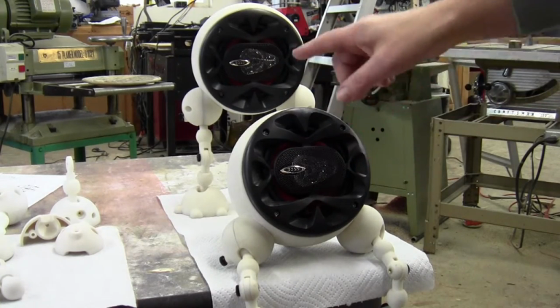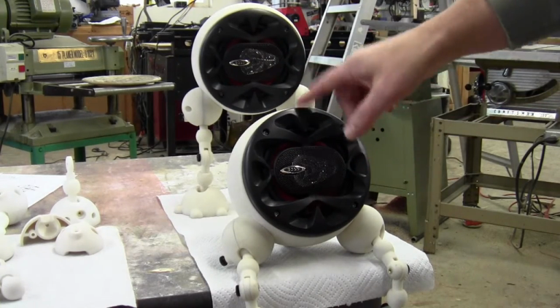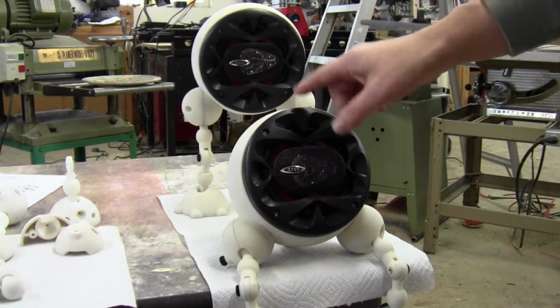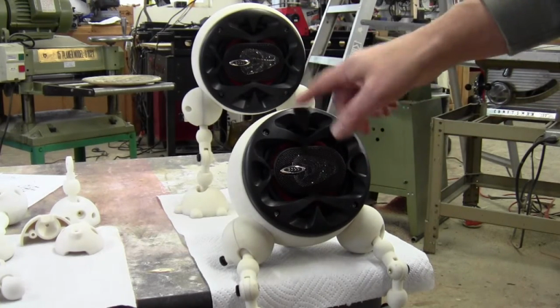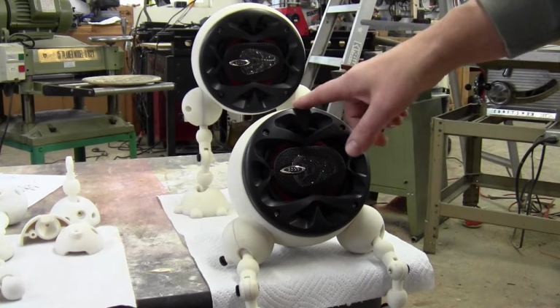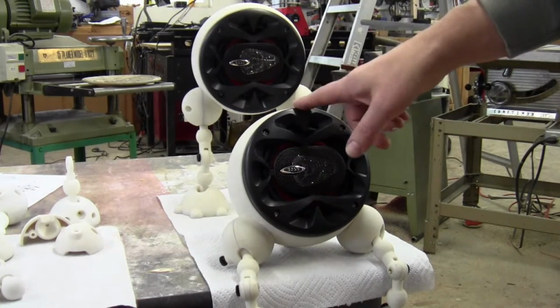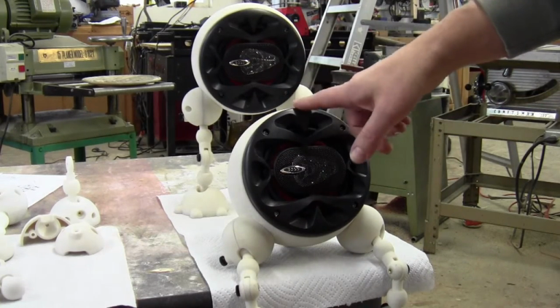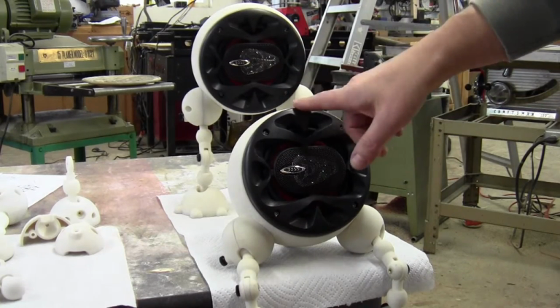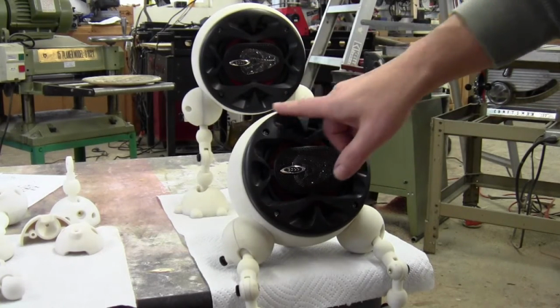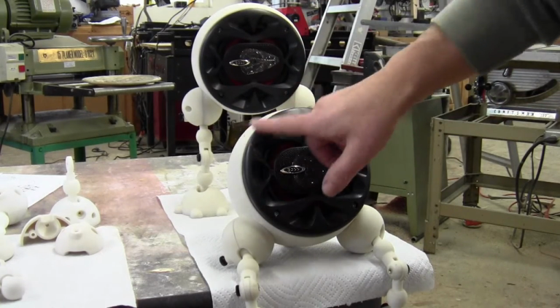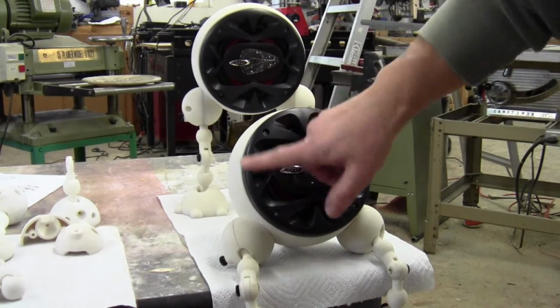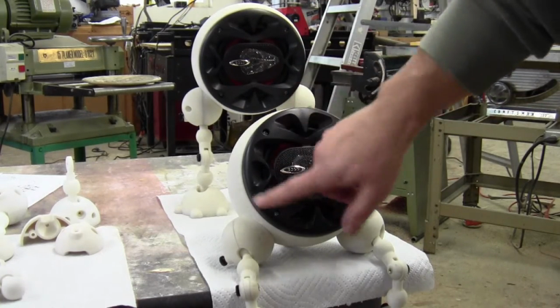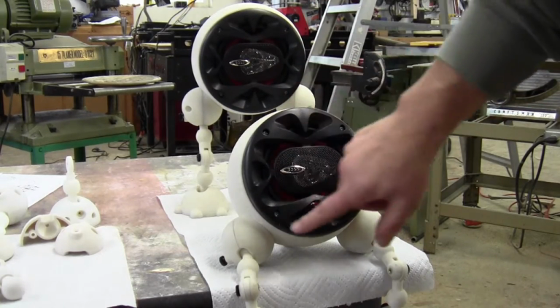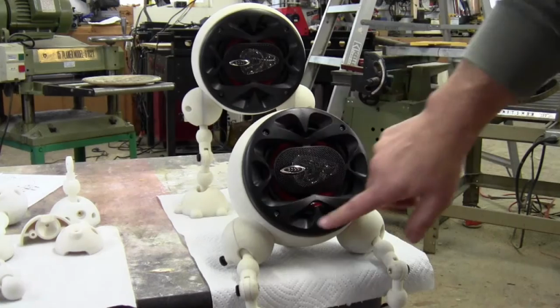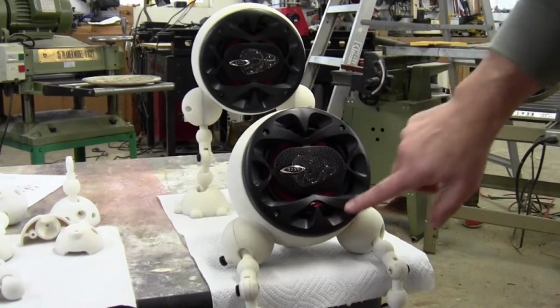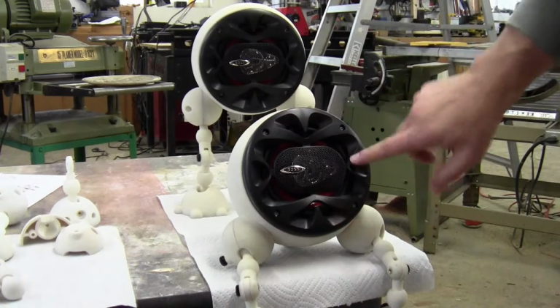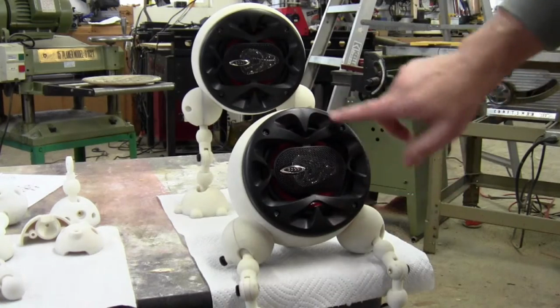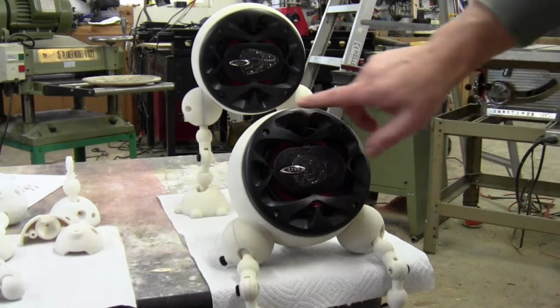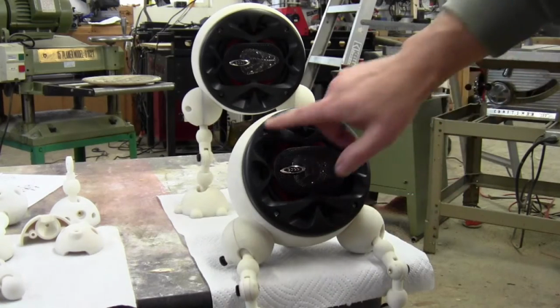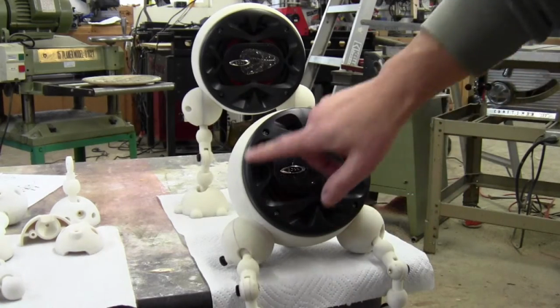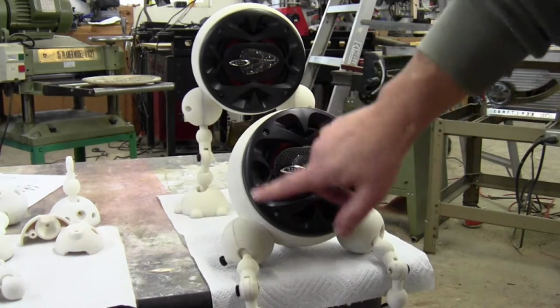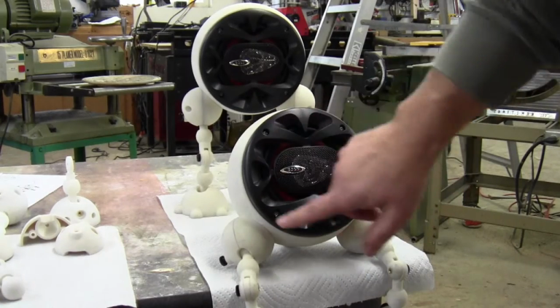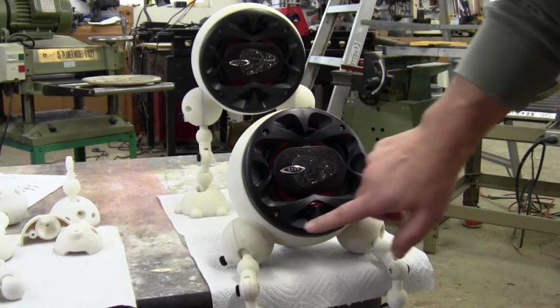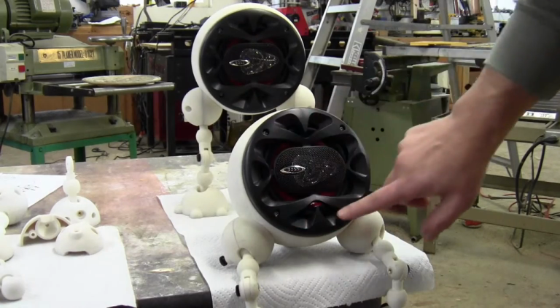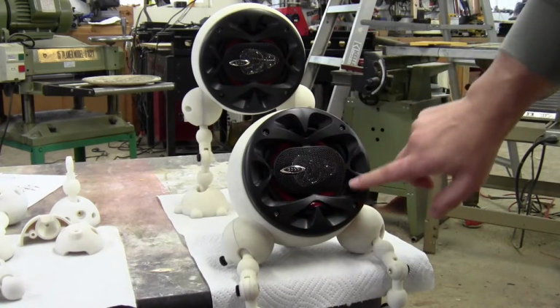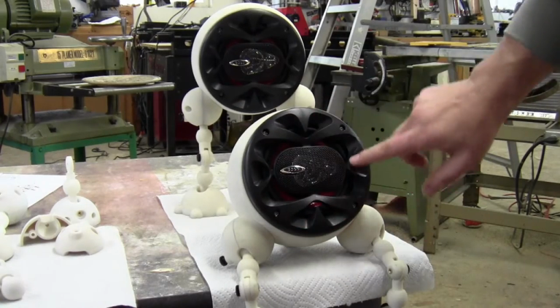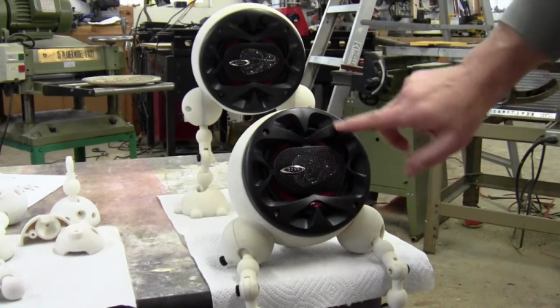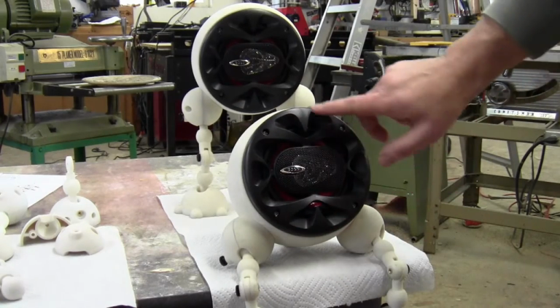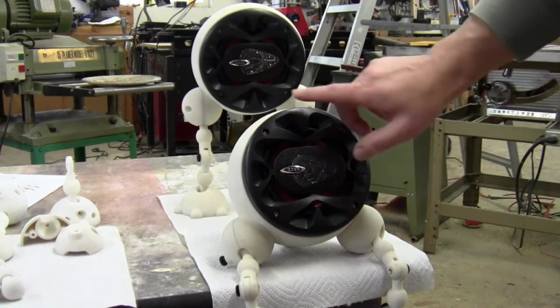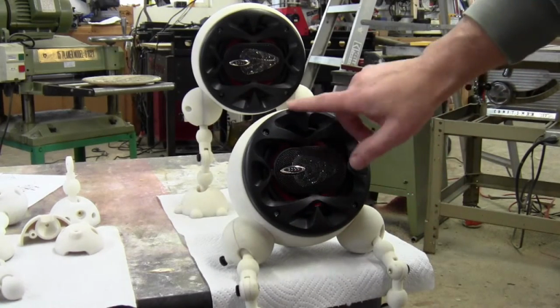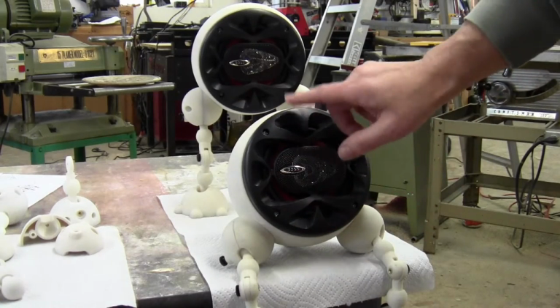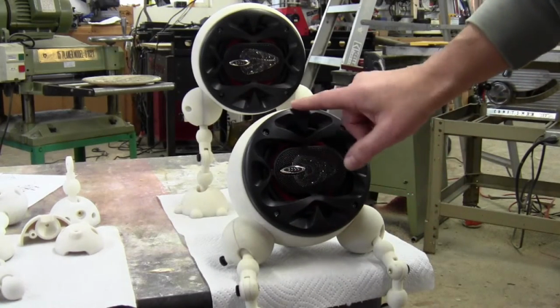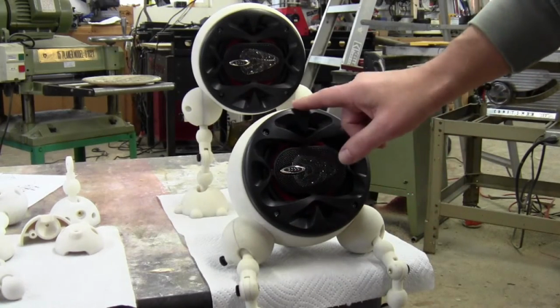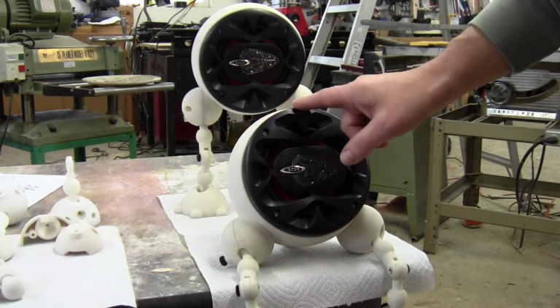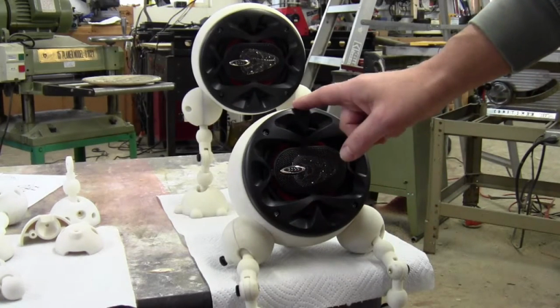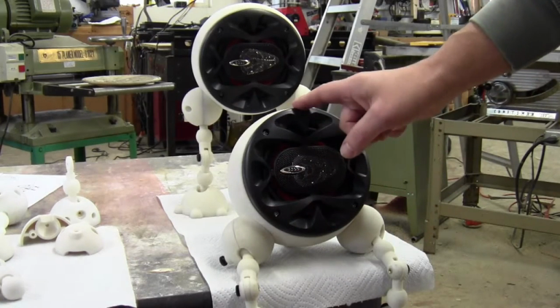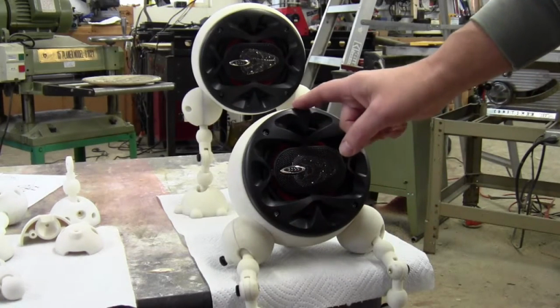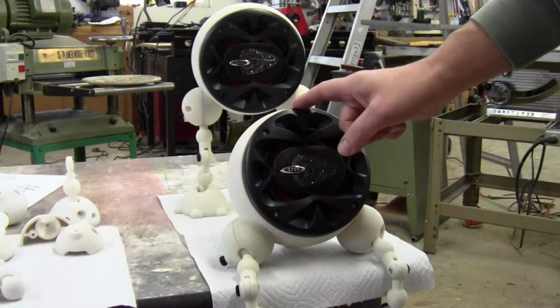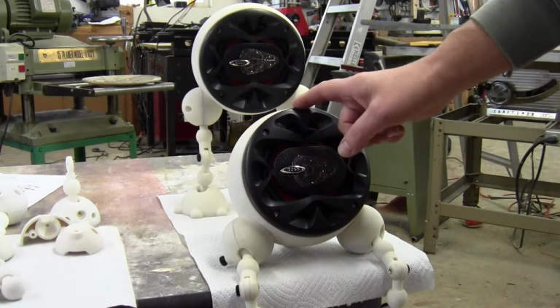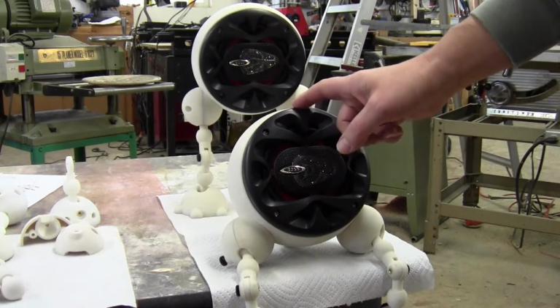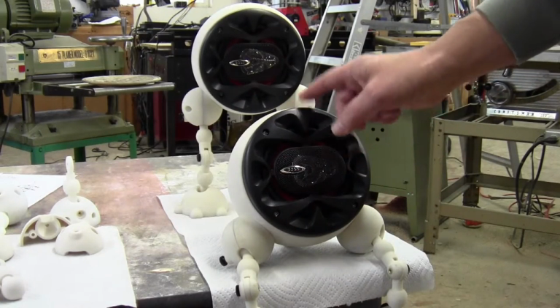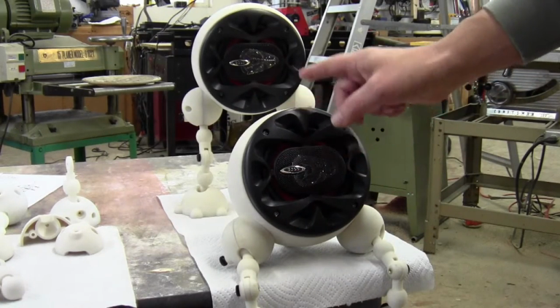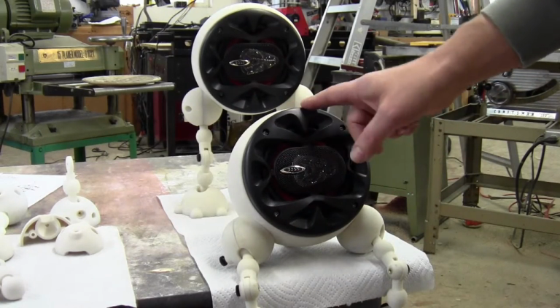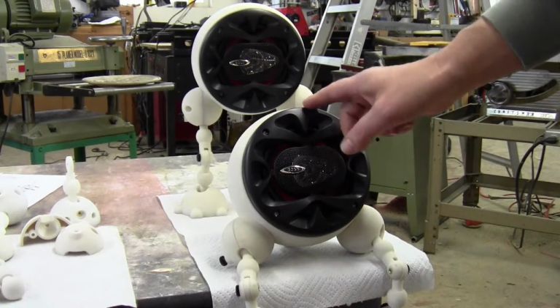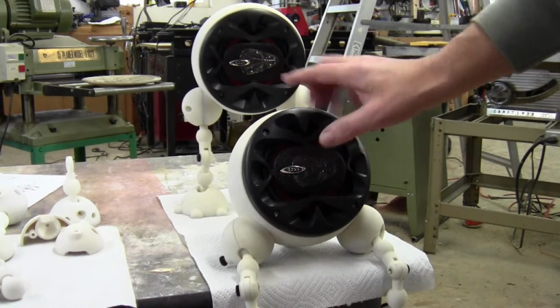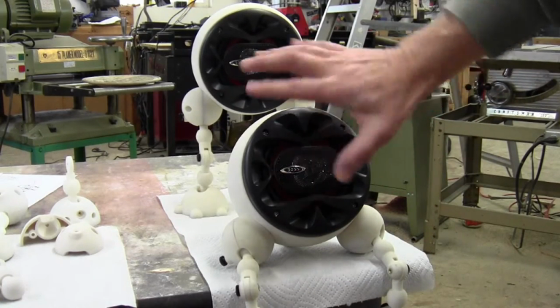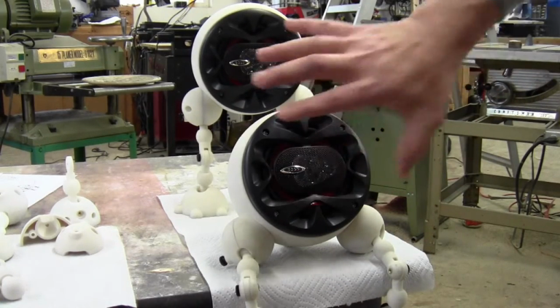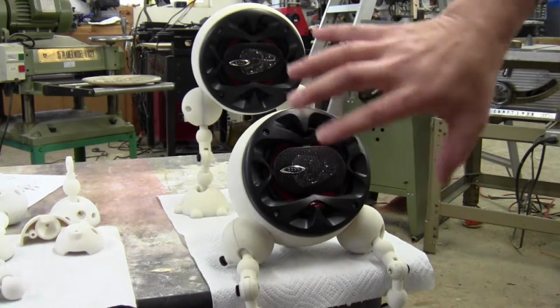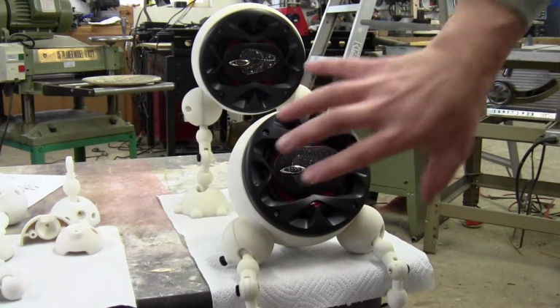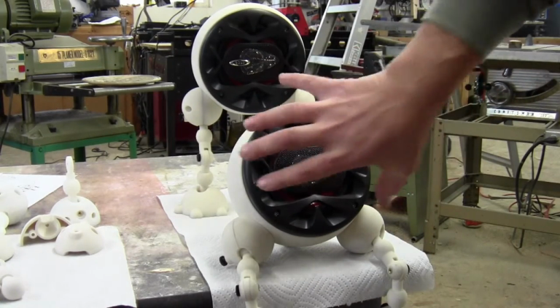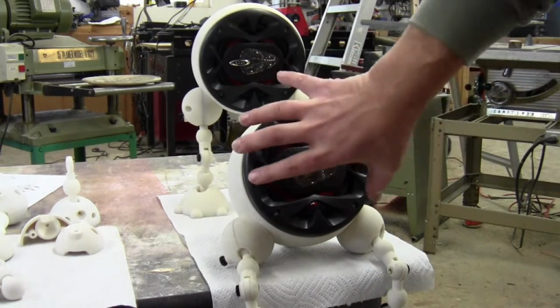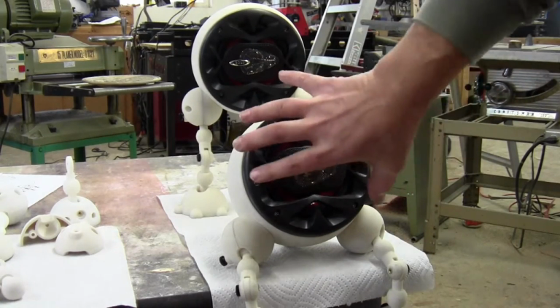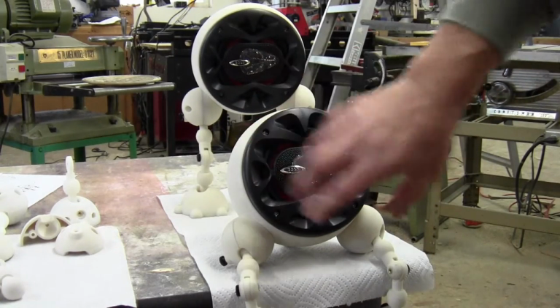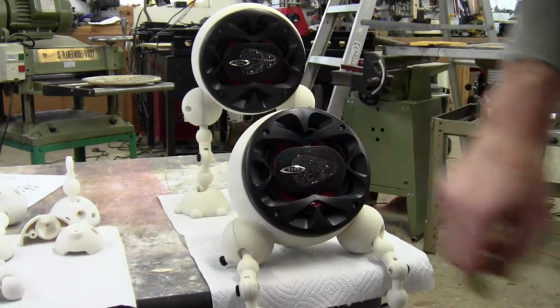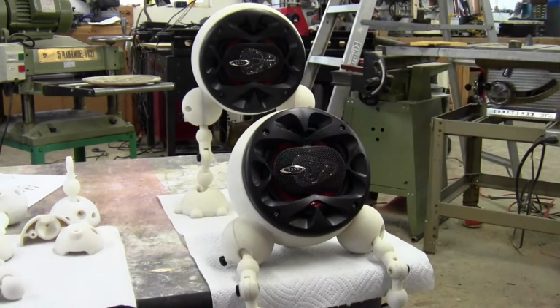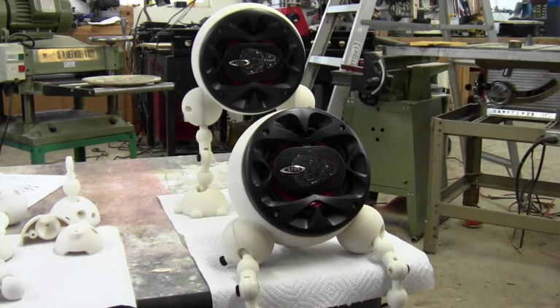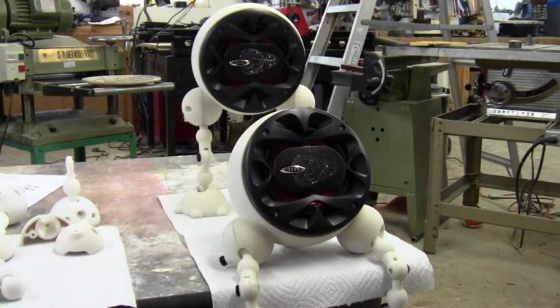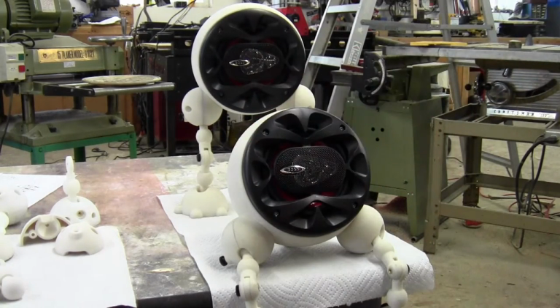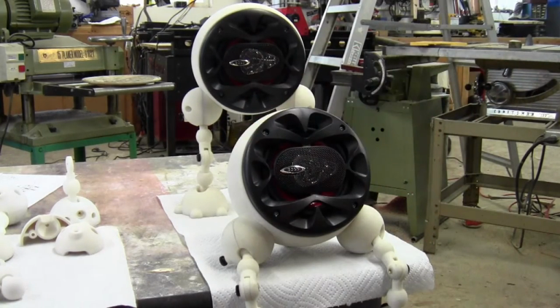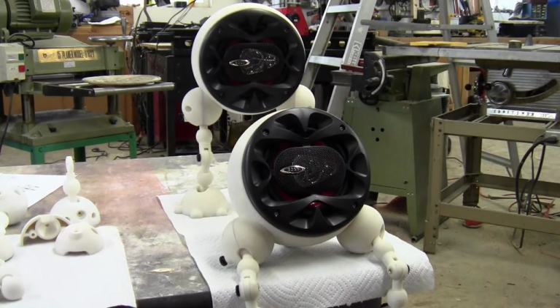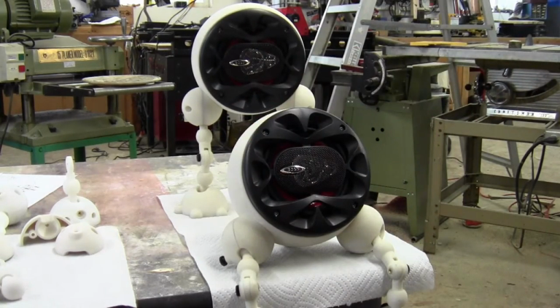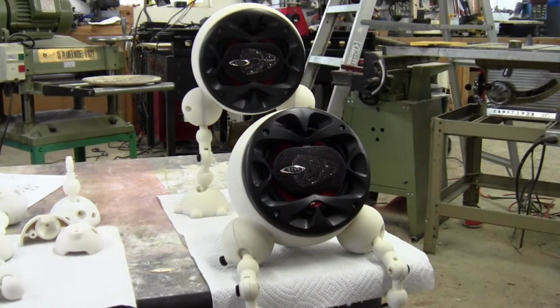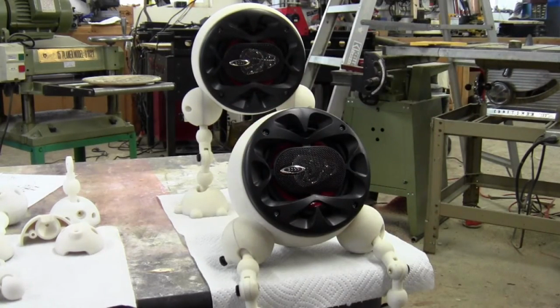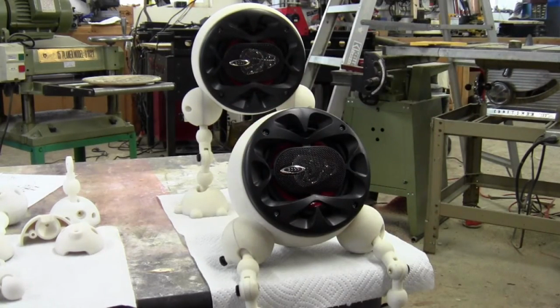Secondly, it also comes with a nice faceplate. All car audio speakers come with some type of grill, so you don't have to worry about any type of cover over the front of it.